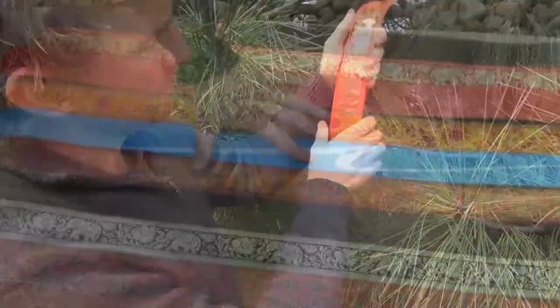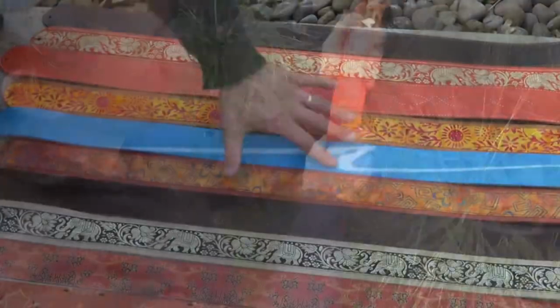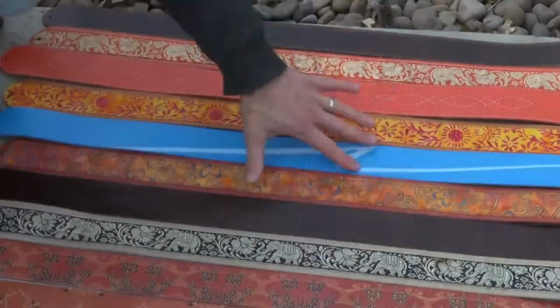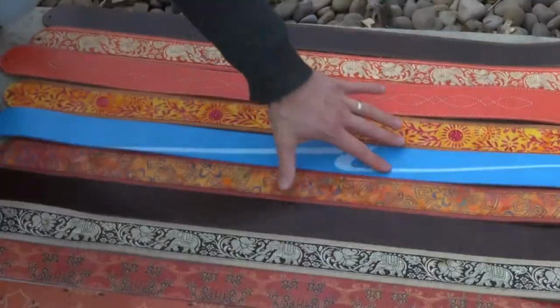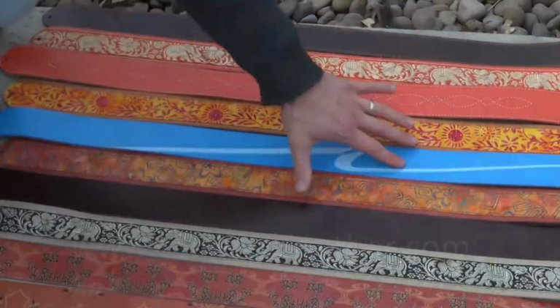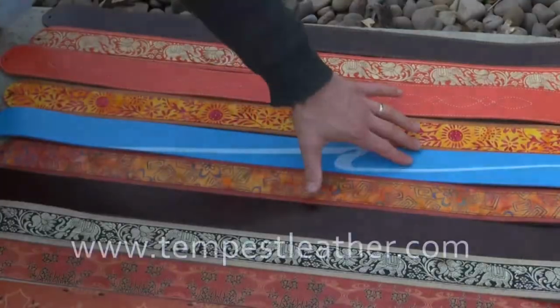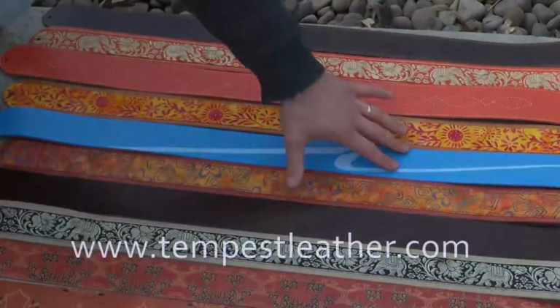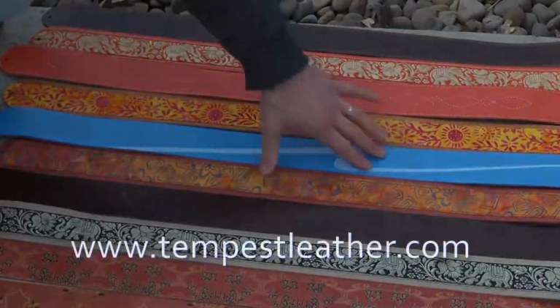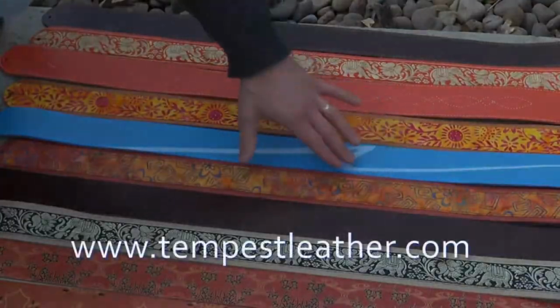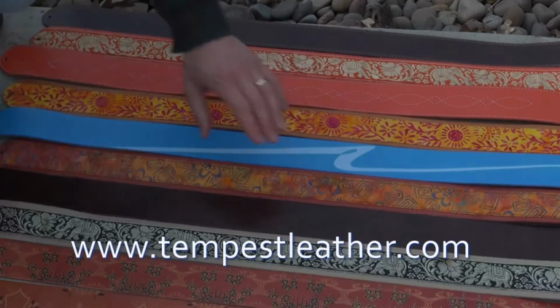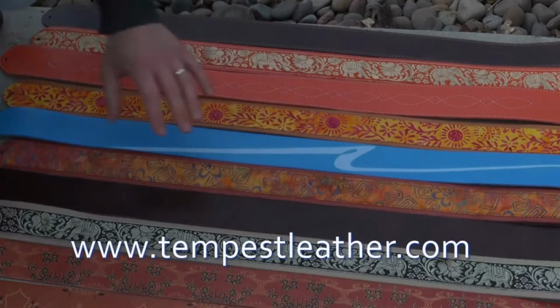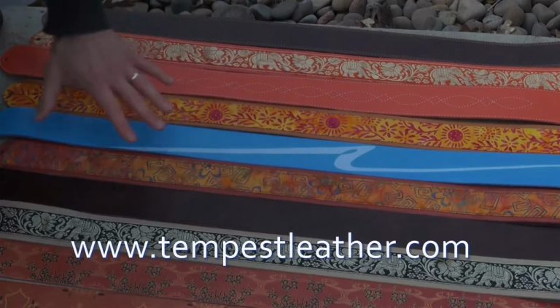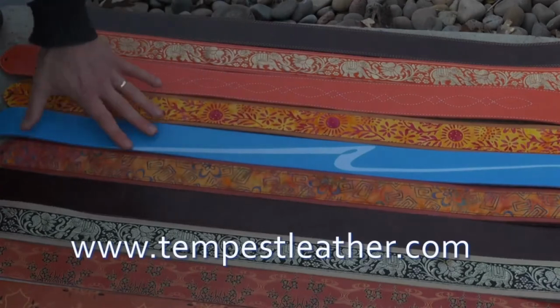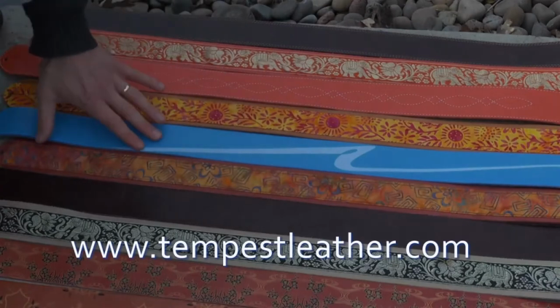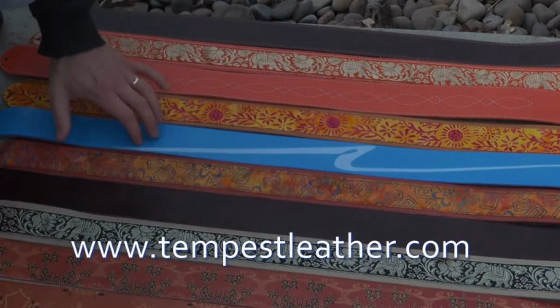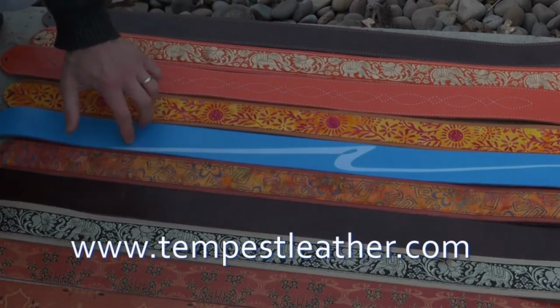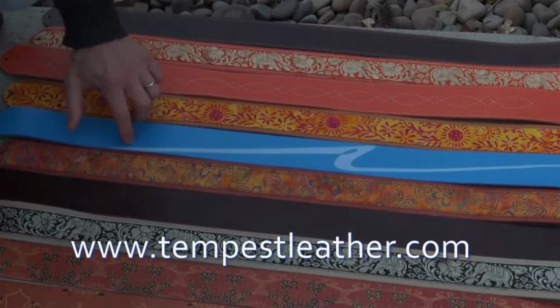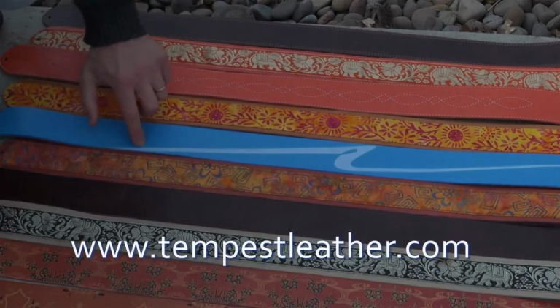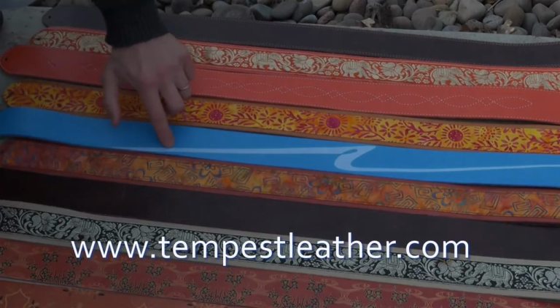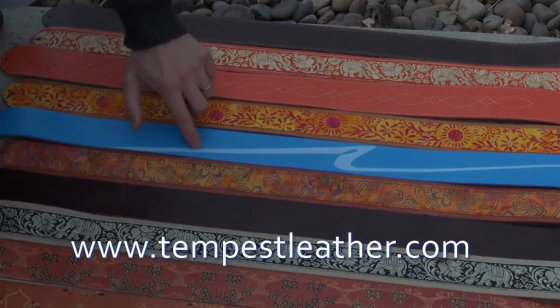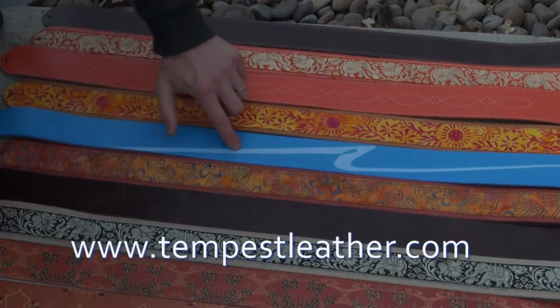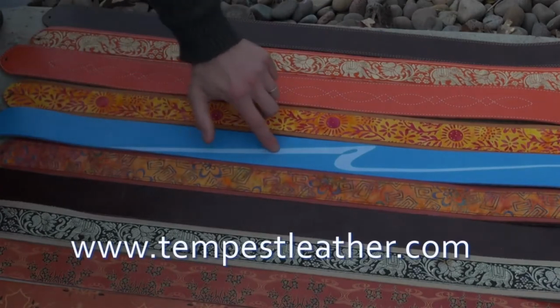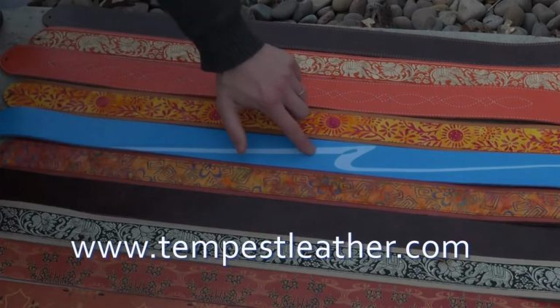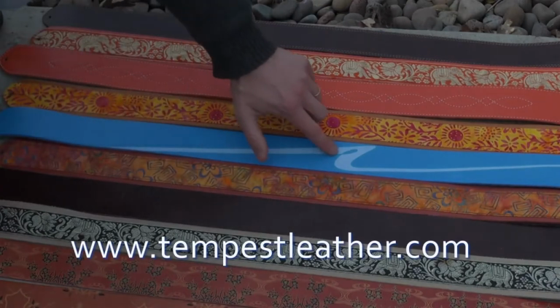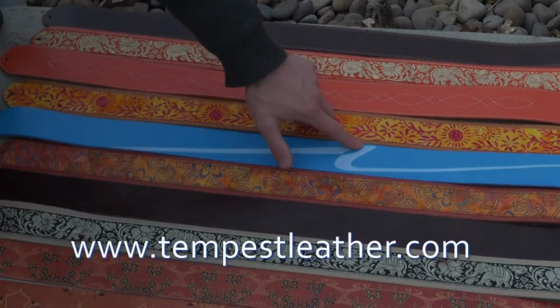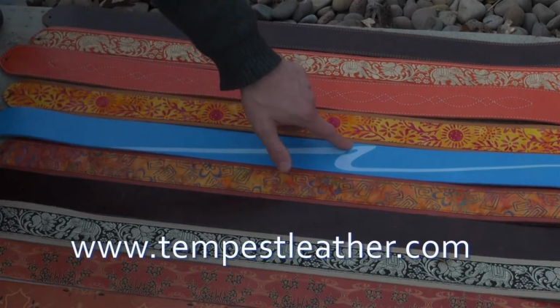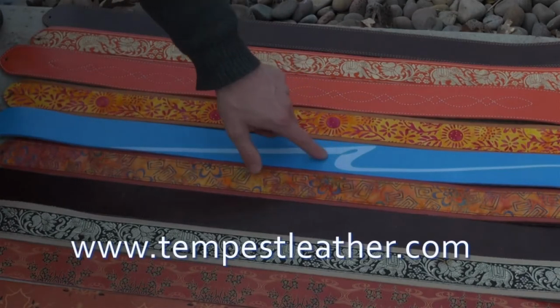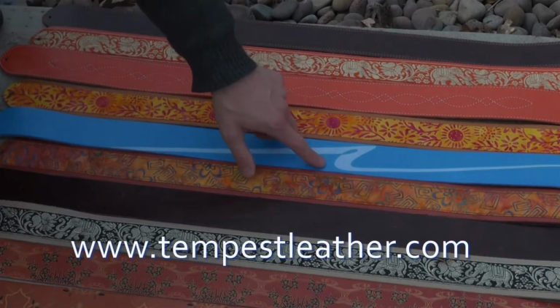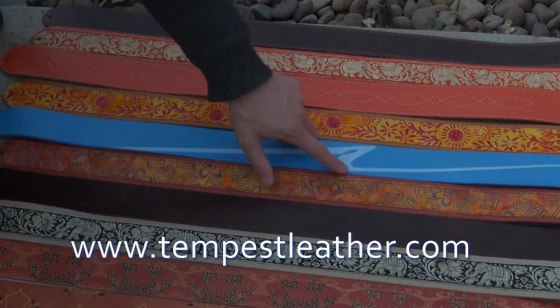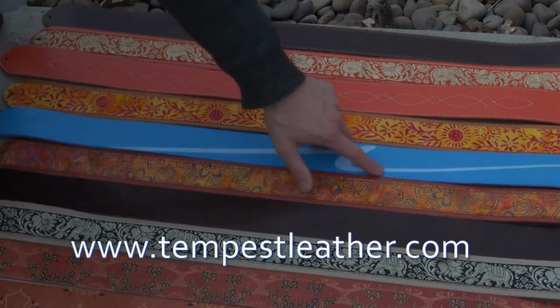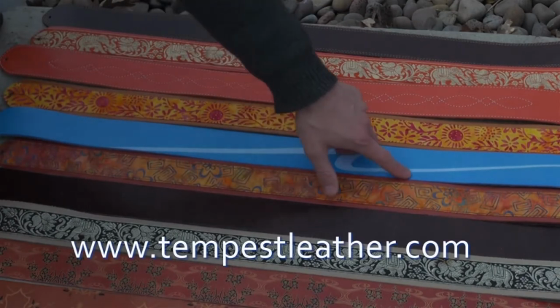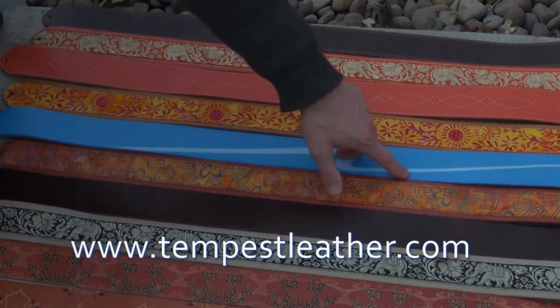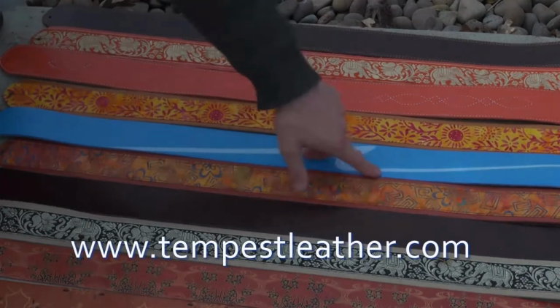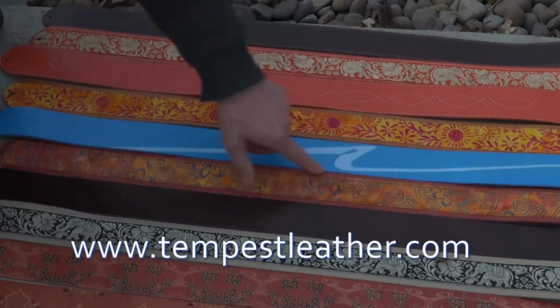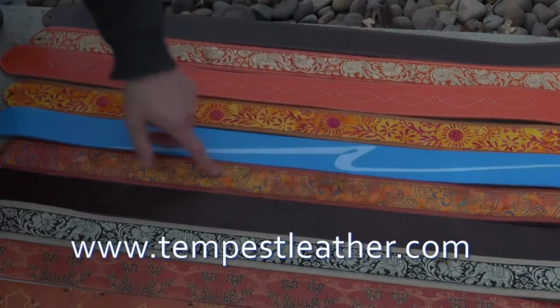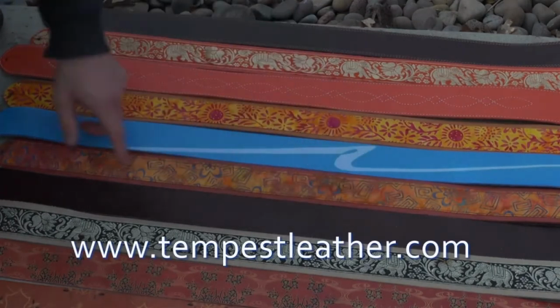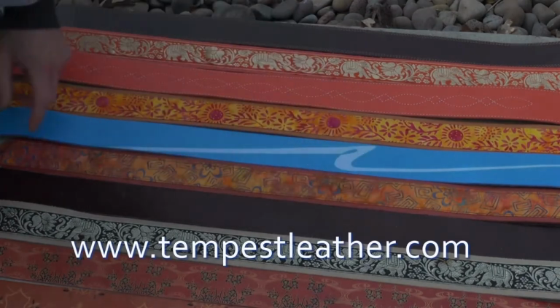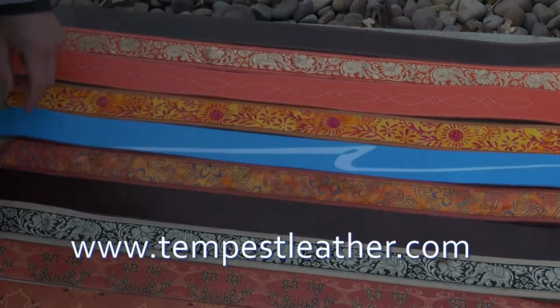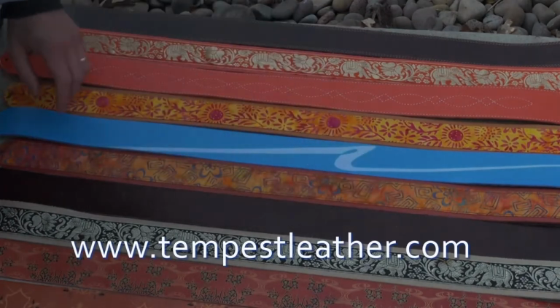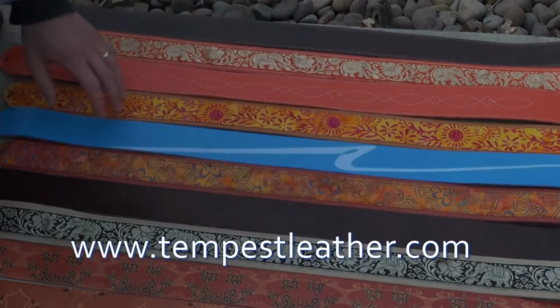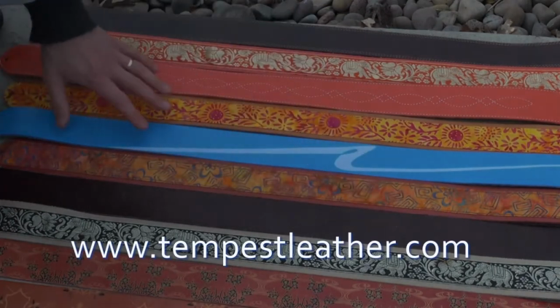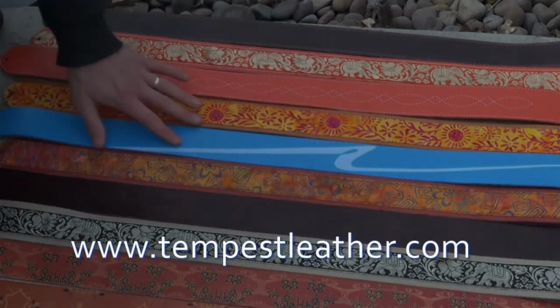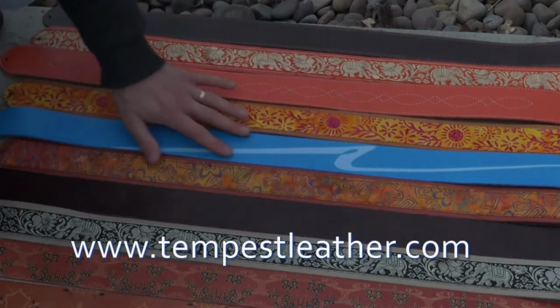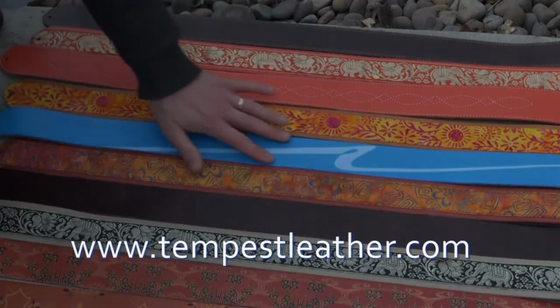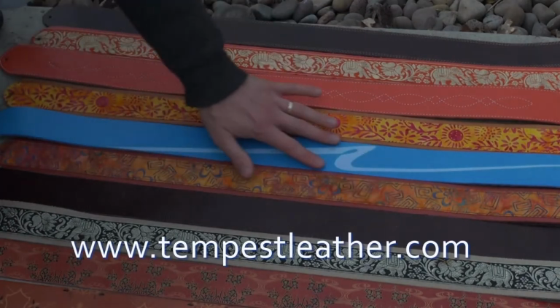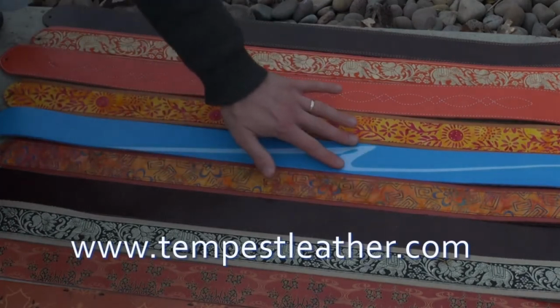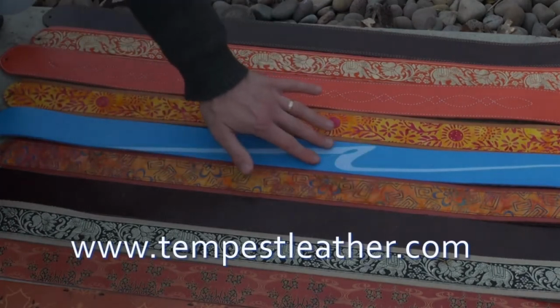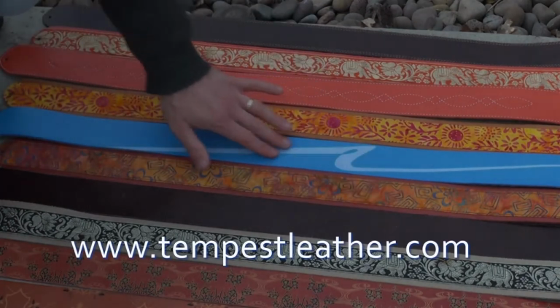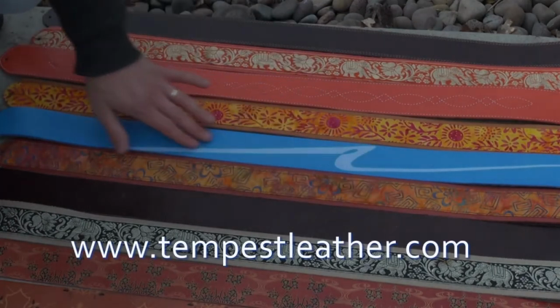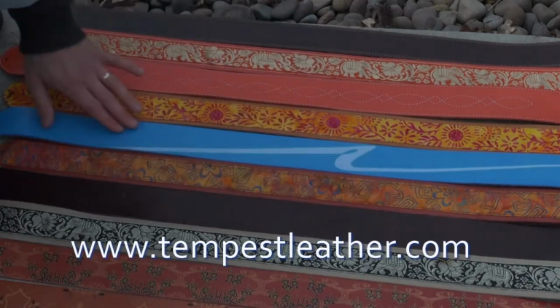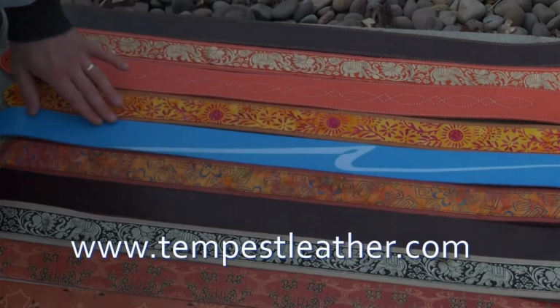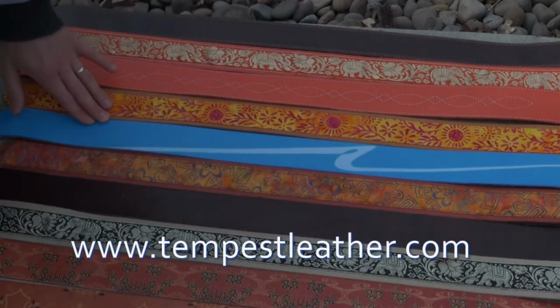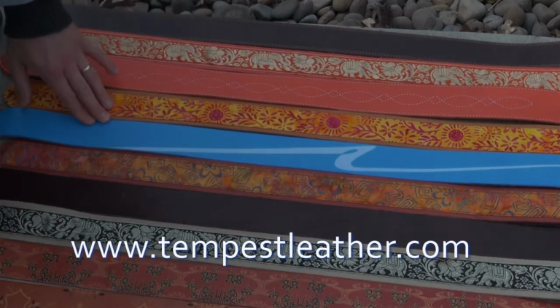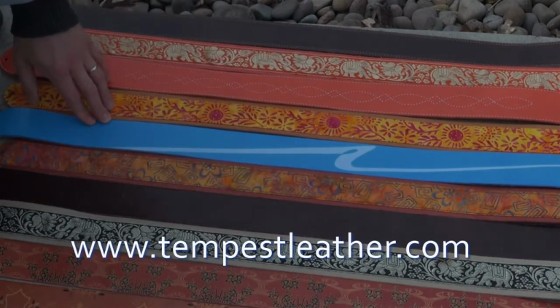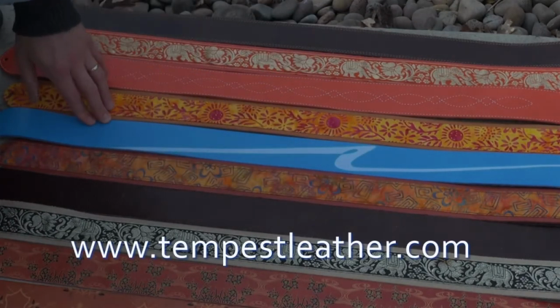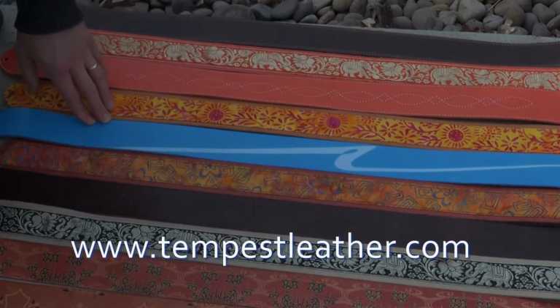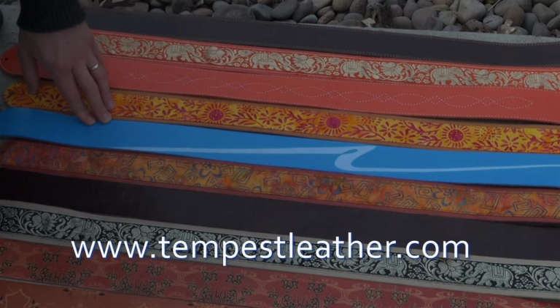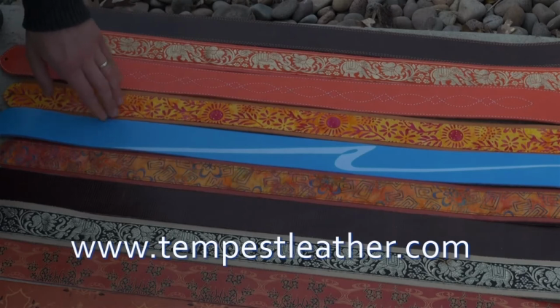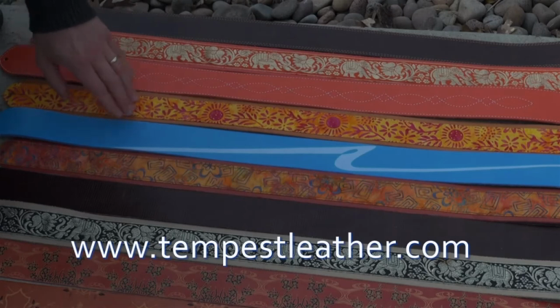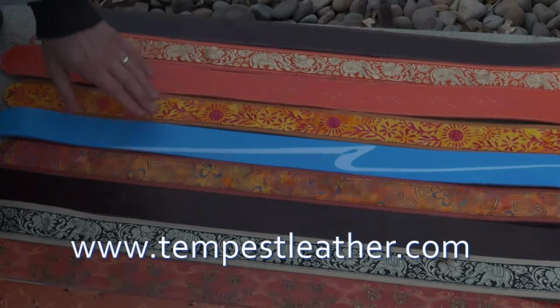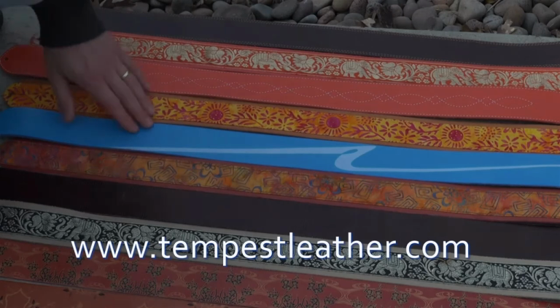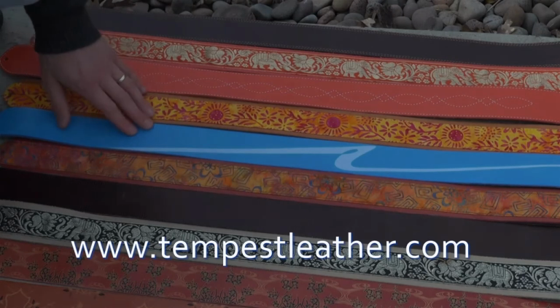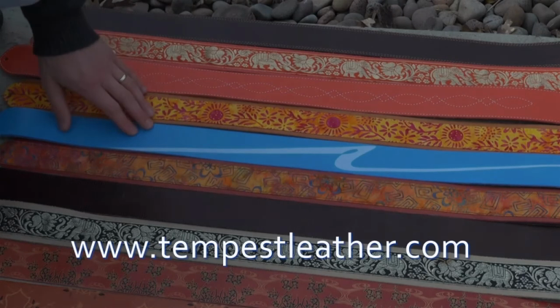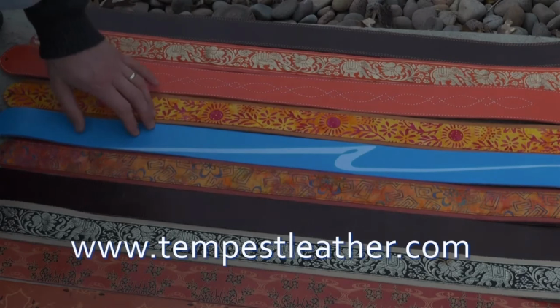To purchase one of the straps or for more information, visit www.TempestLeather.com.